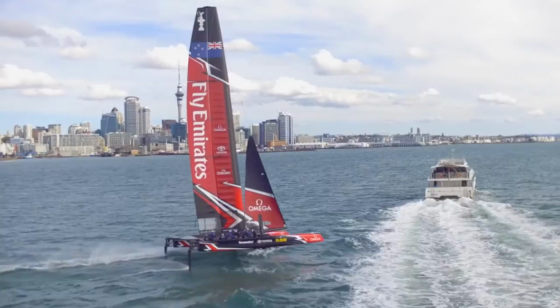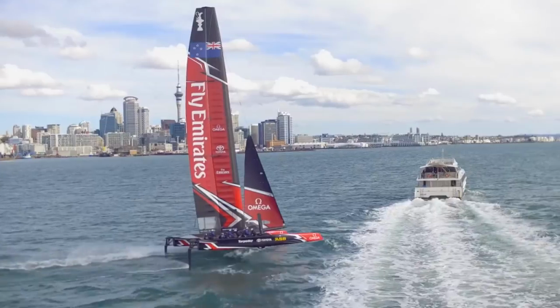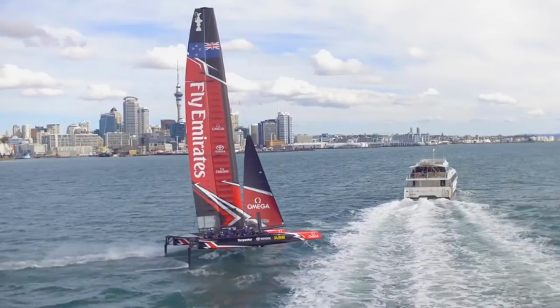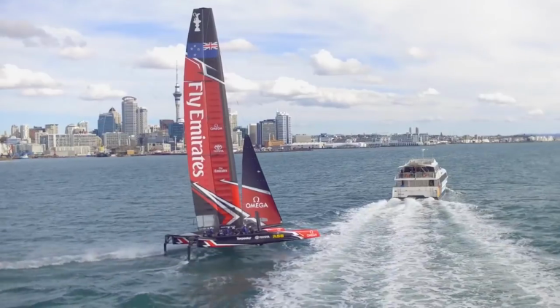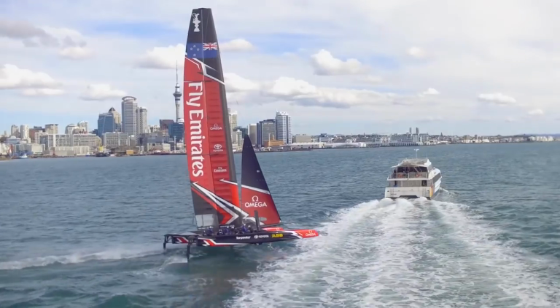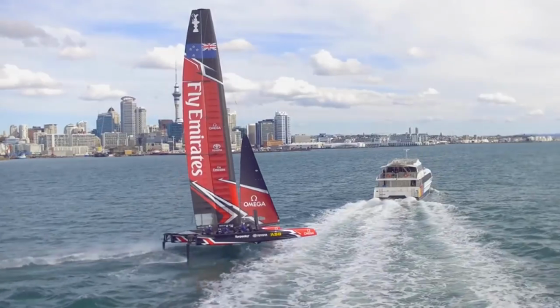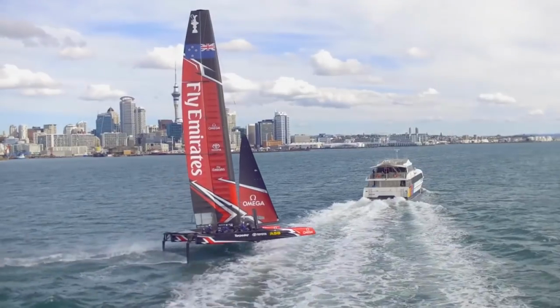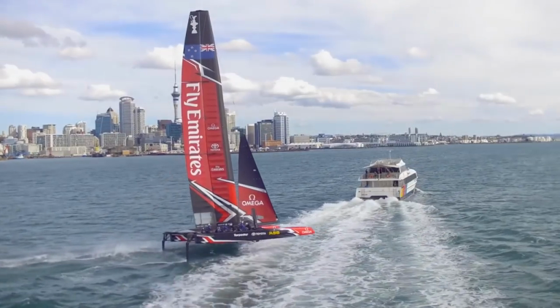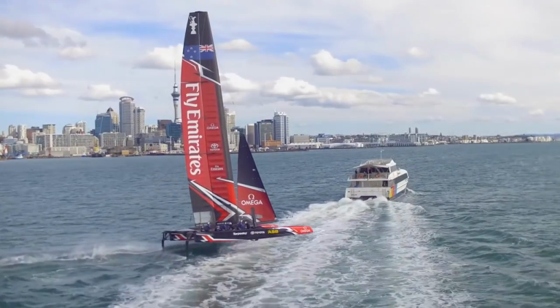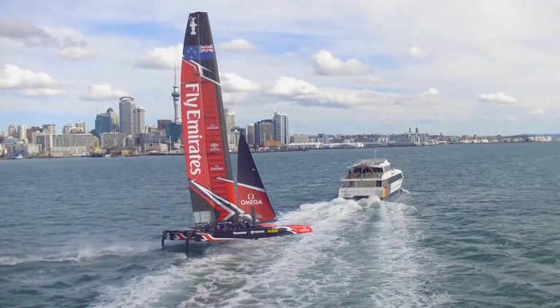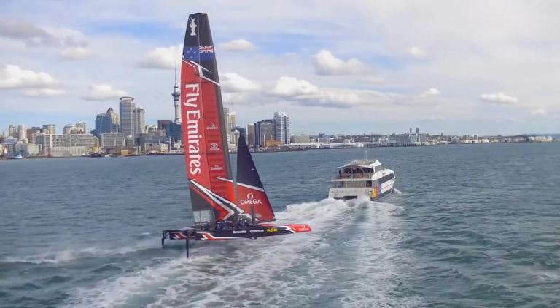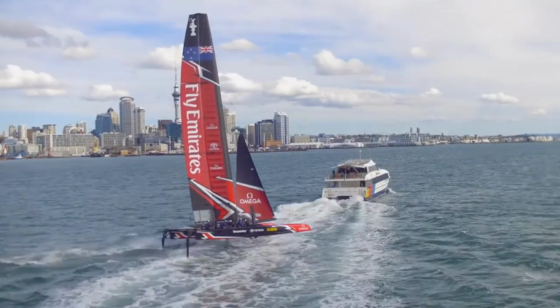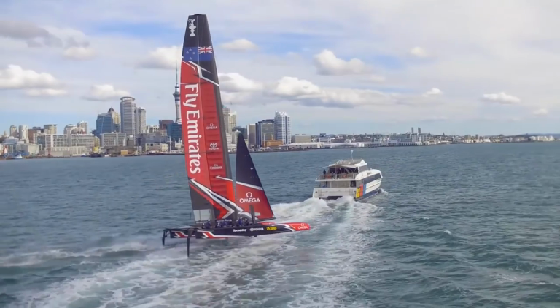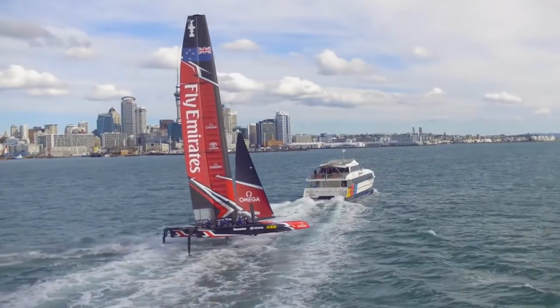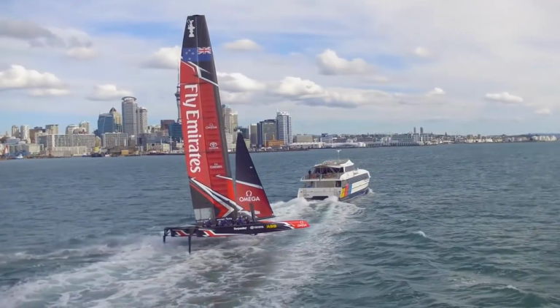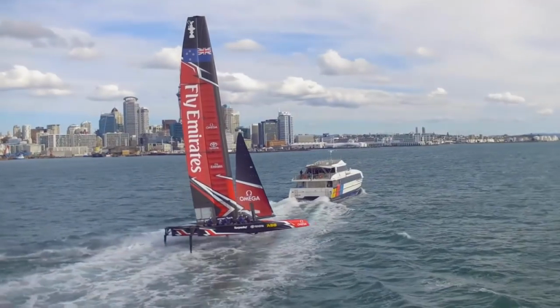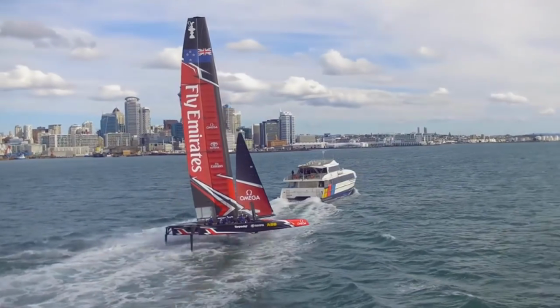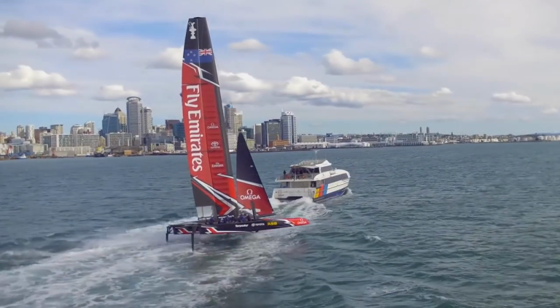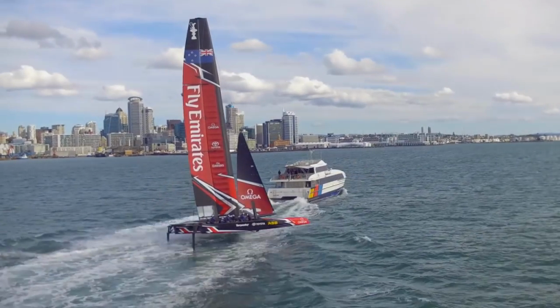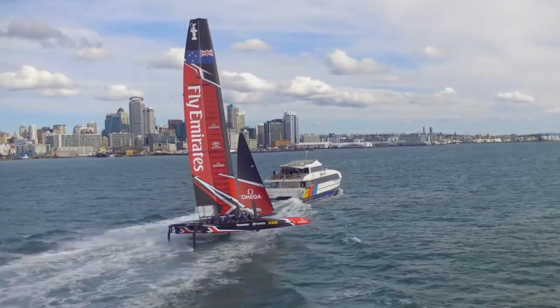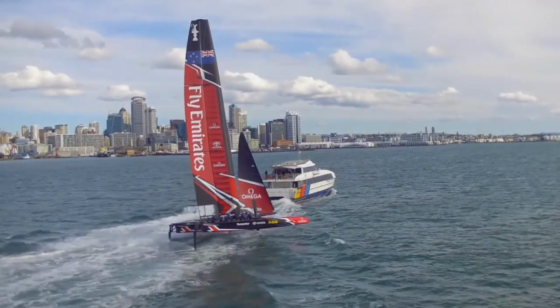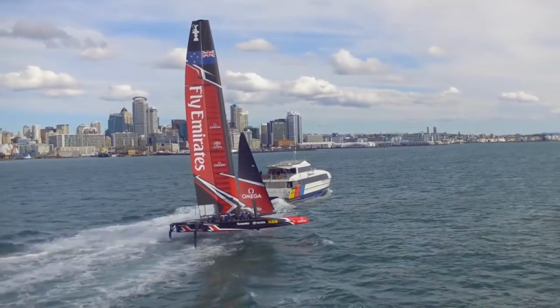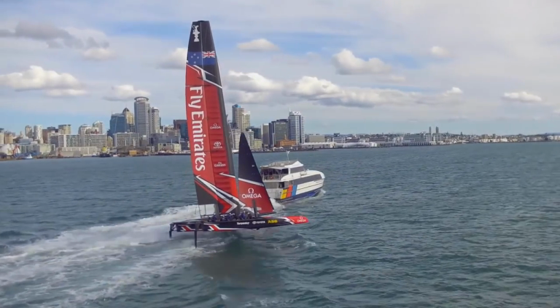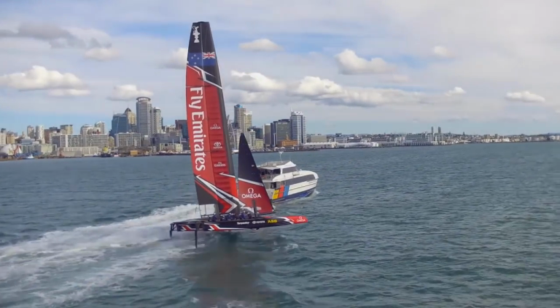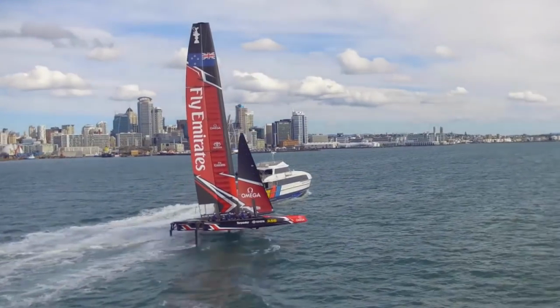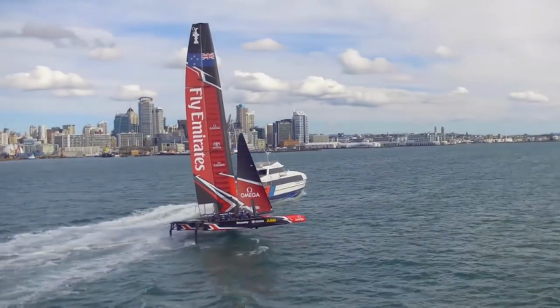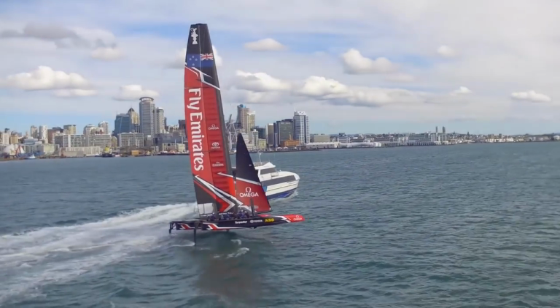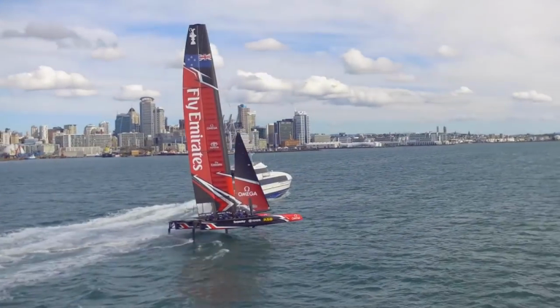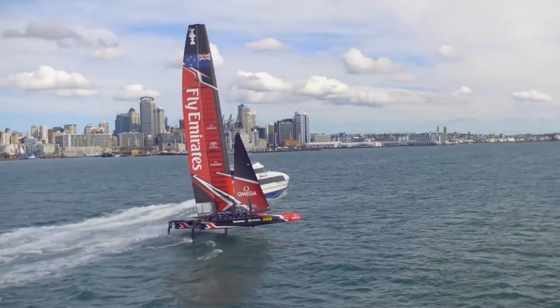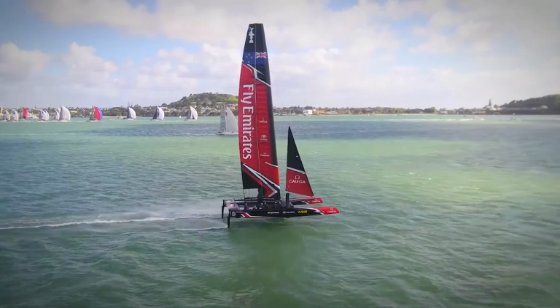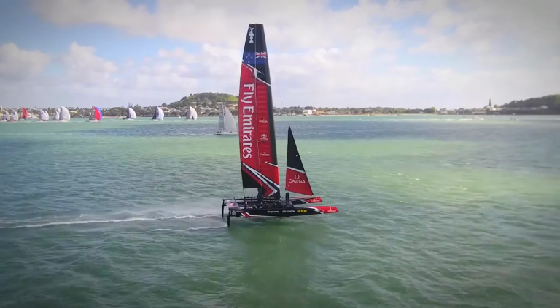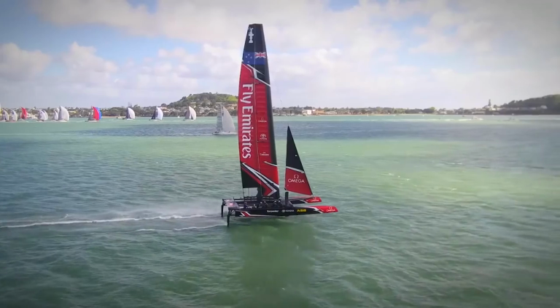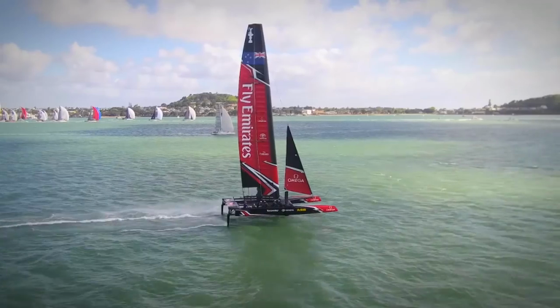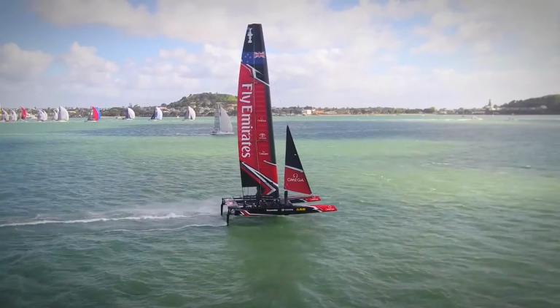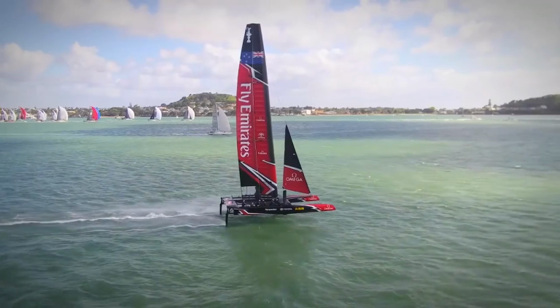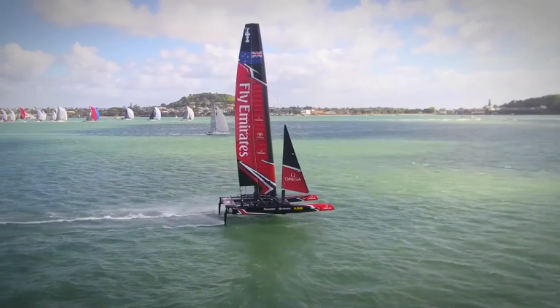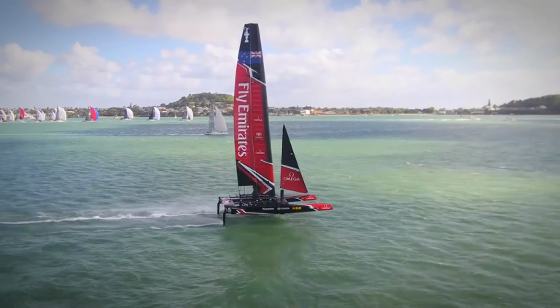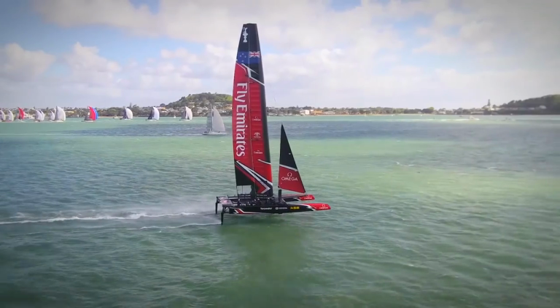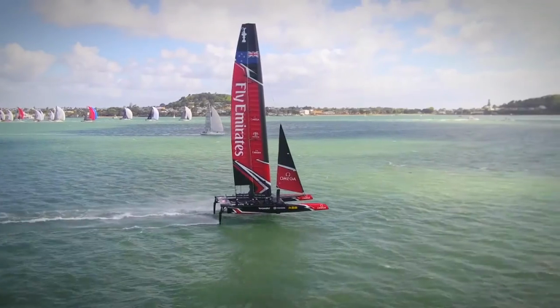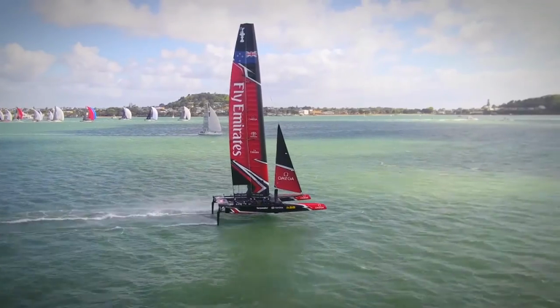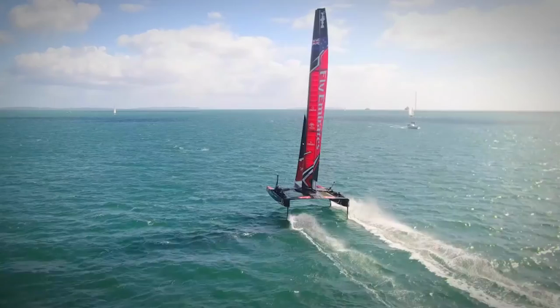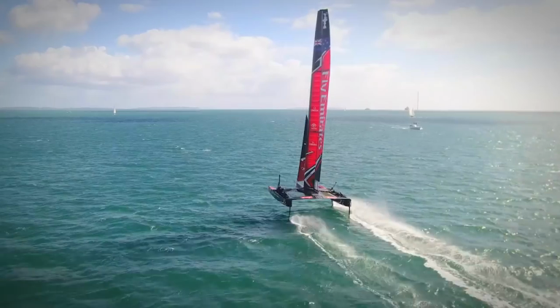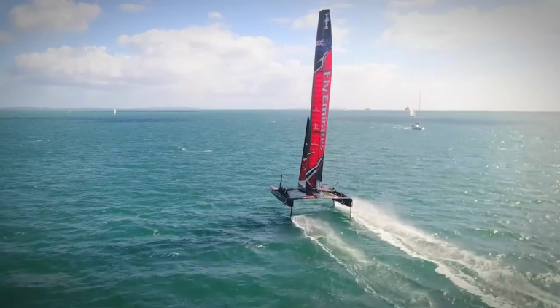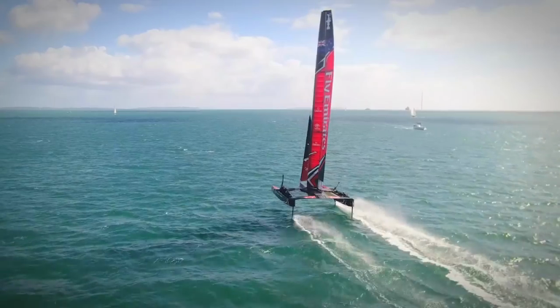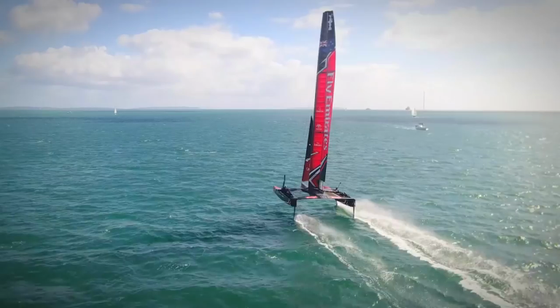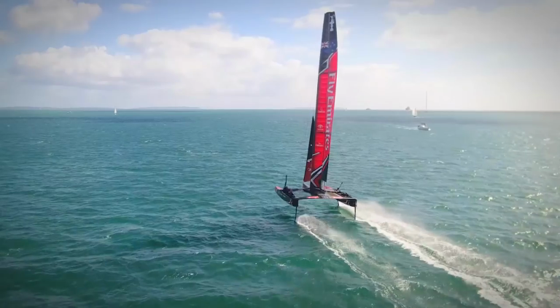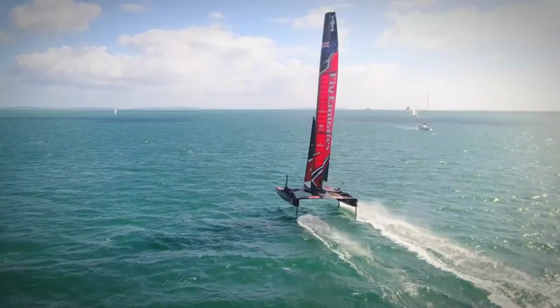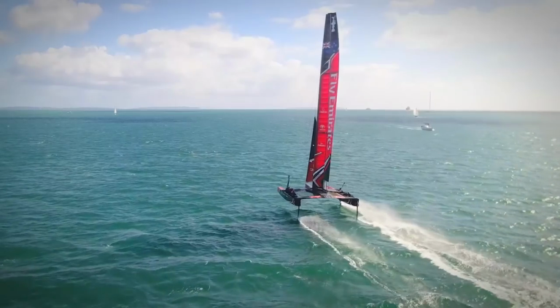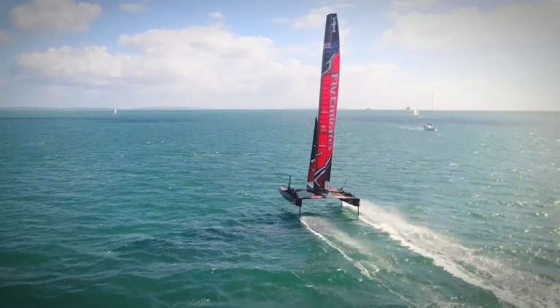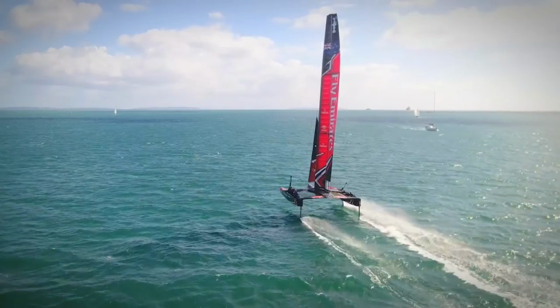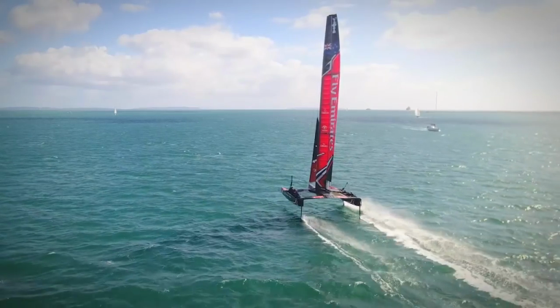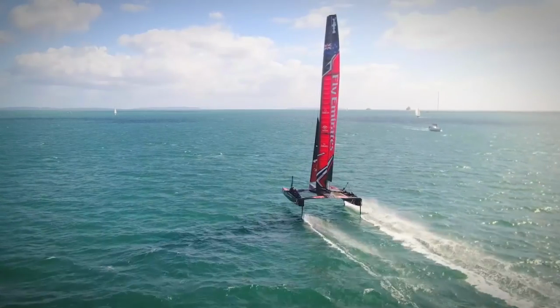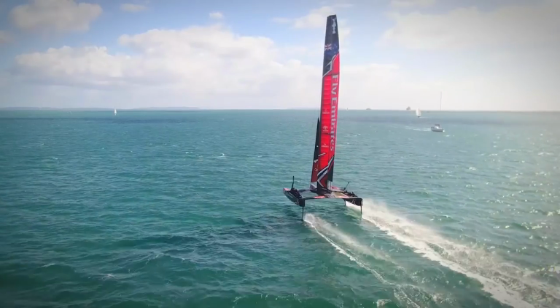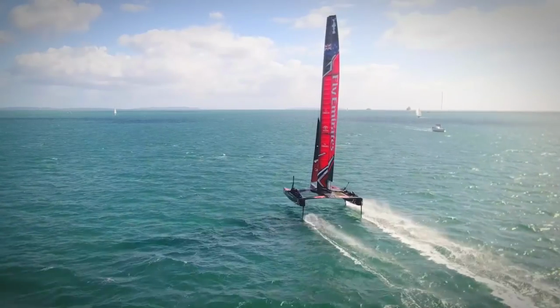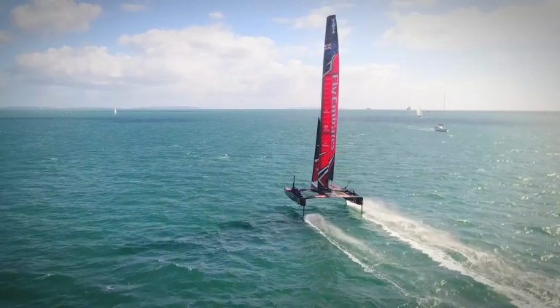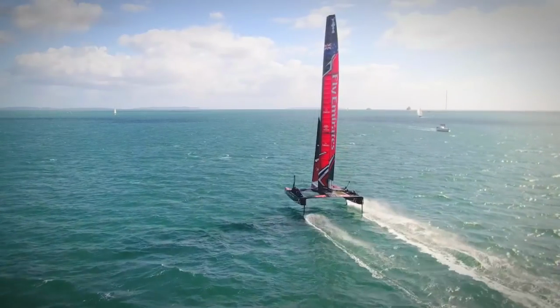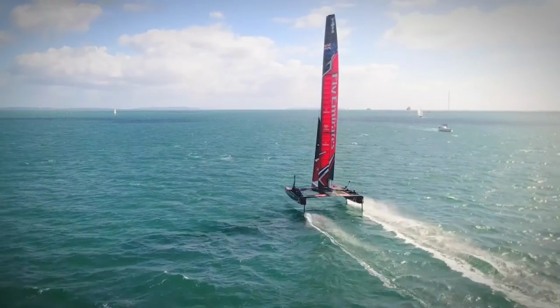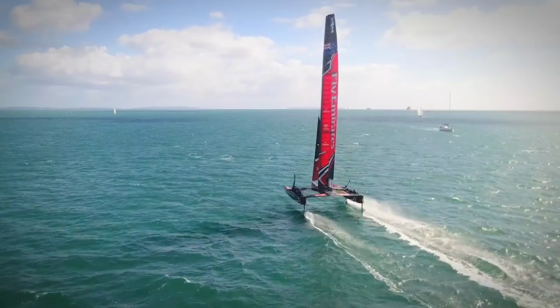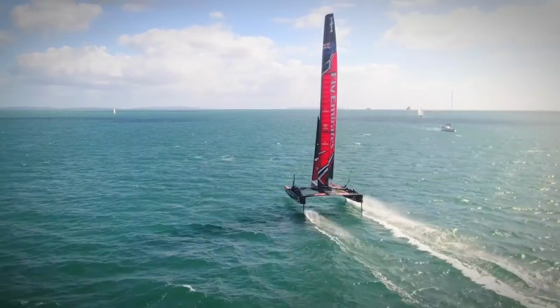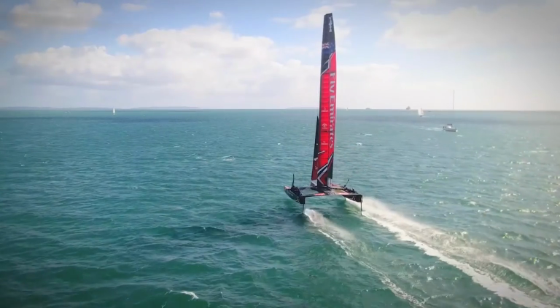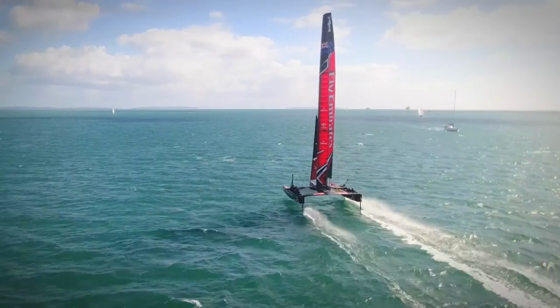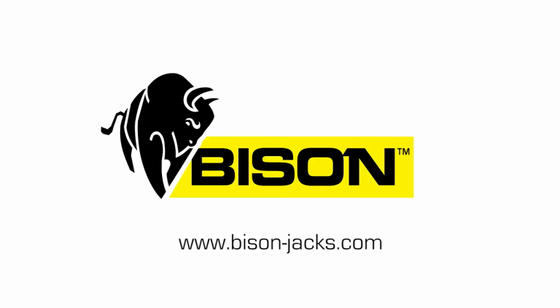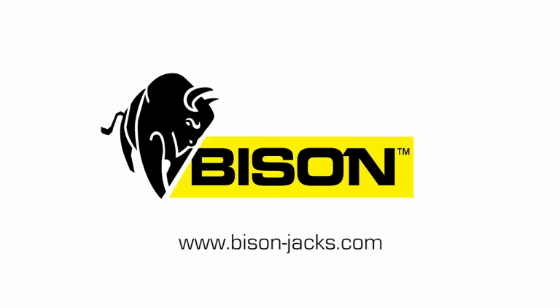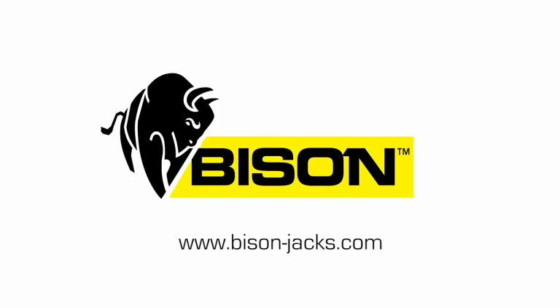For us to be able to weigh our own containers on the way back is also a big advantage to us.